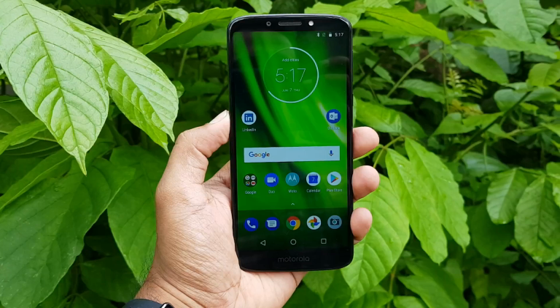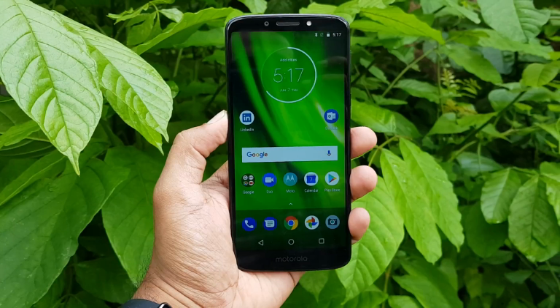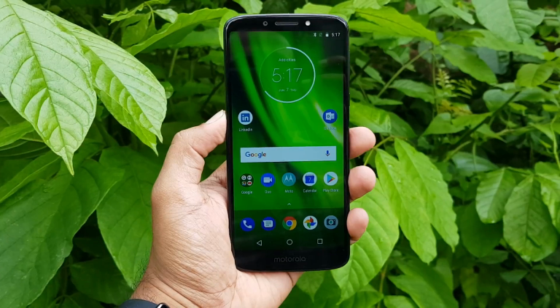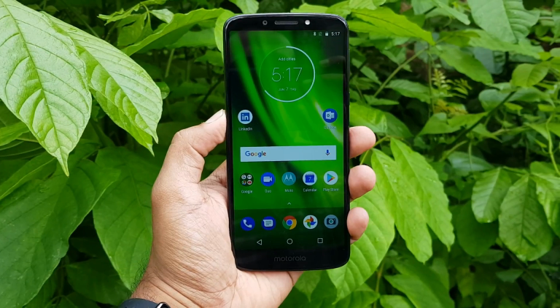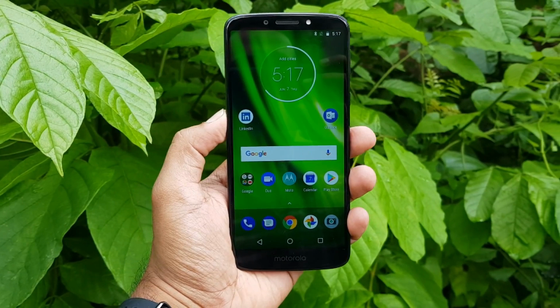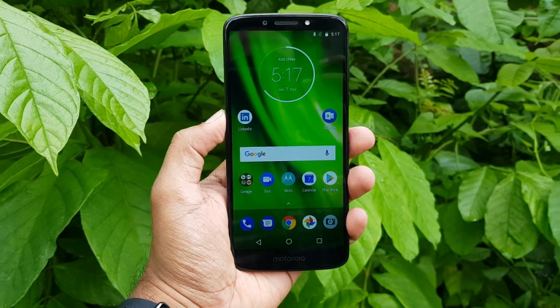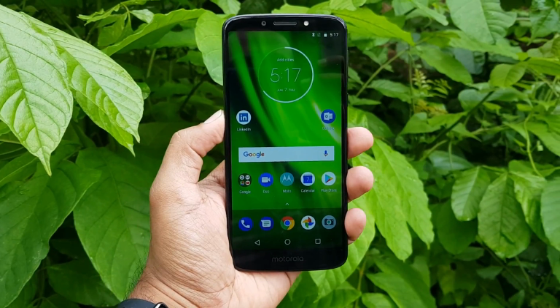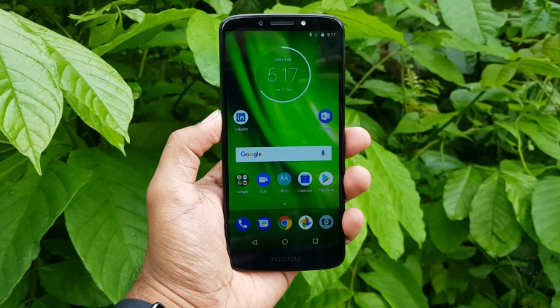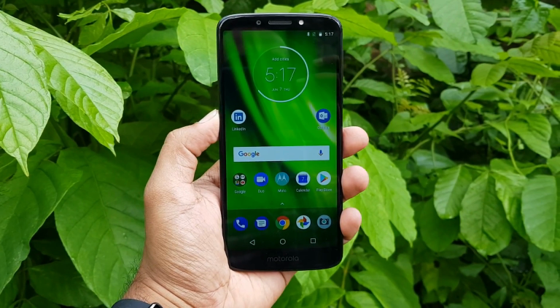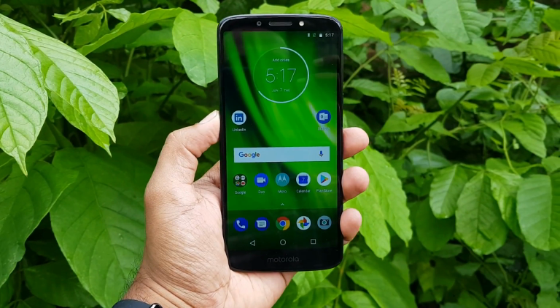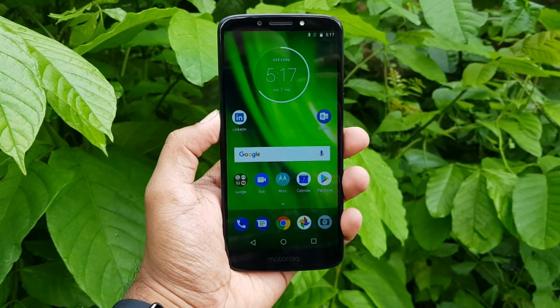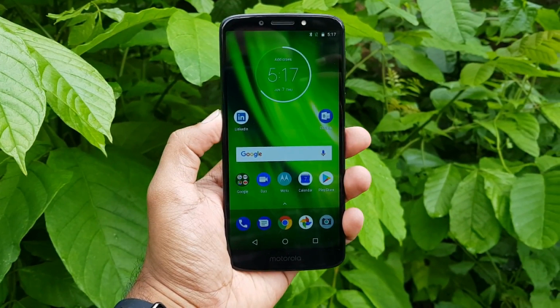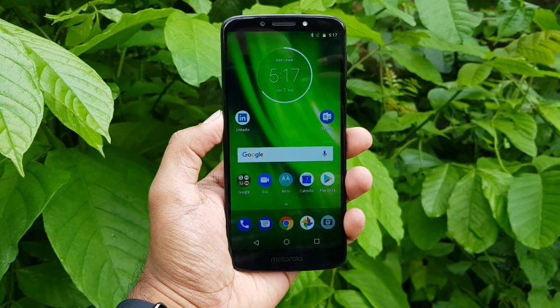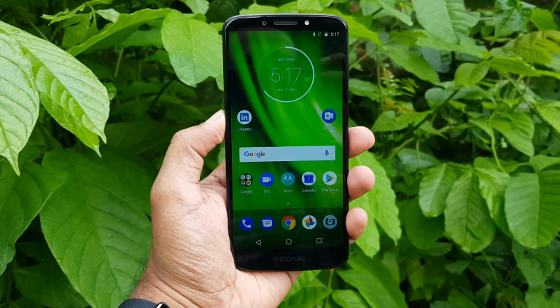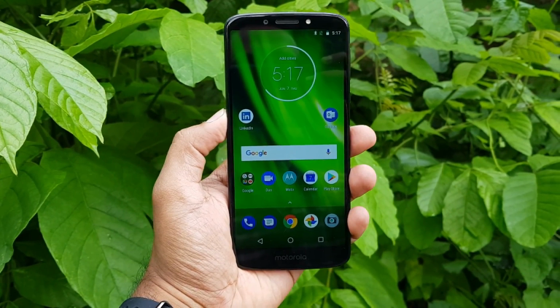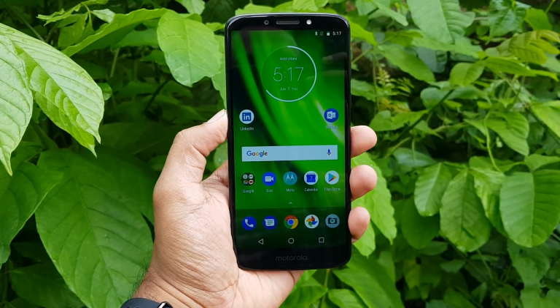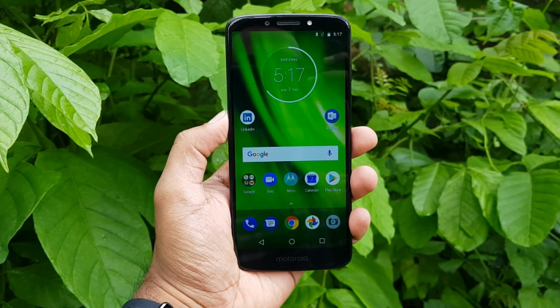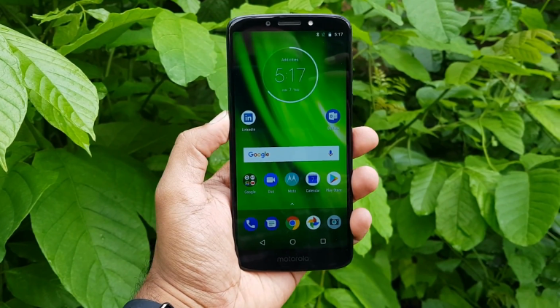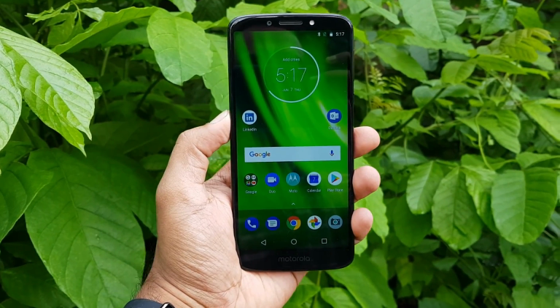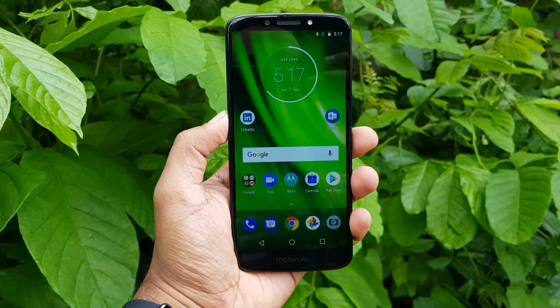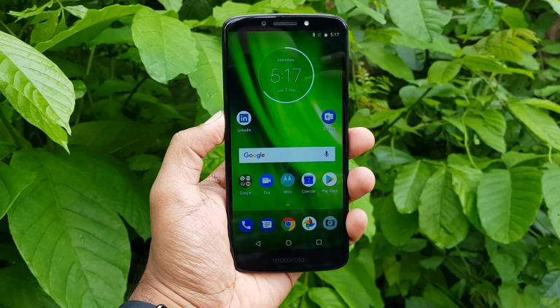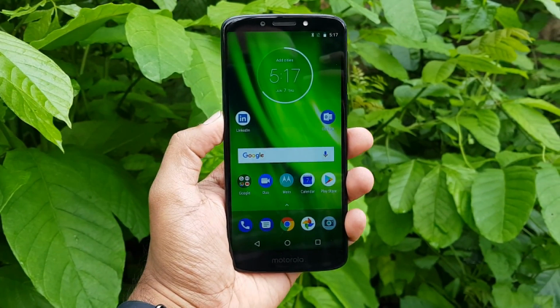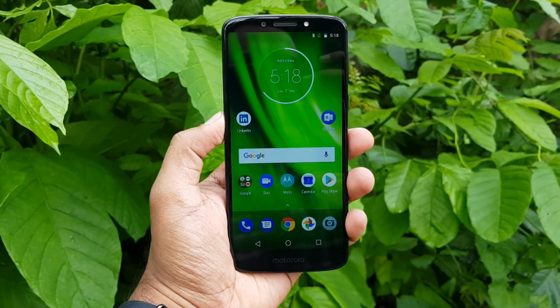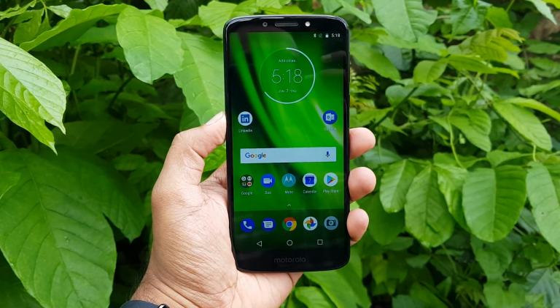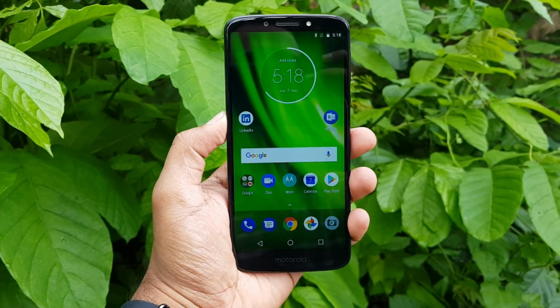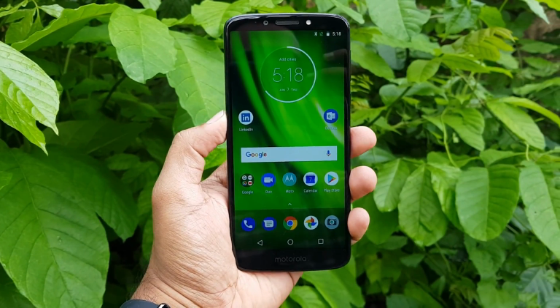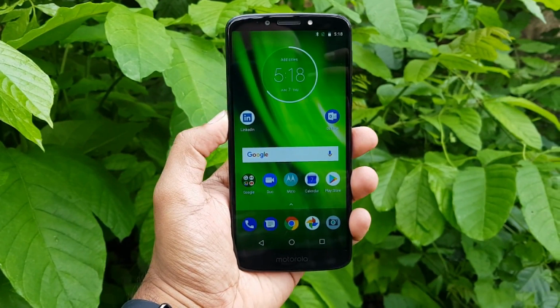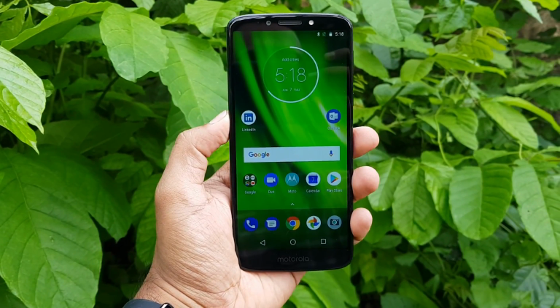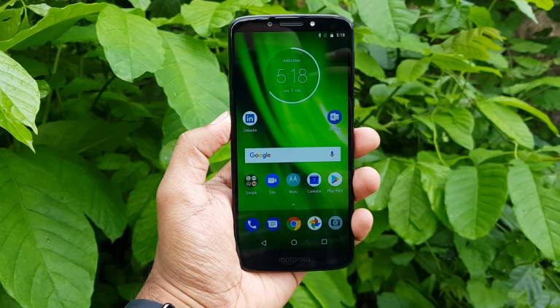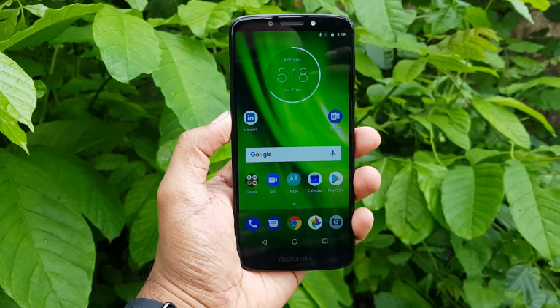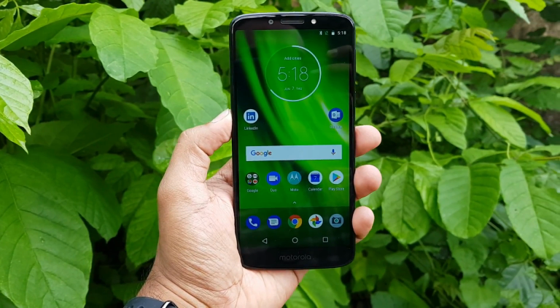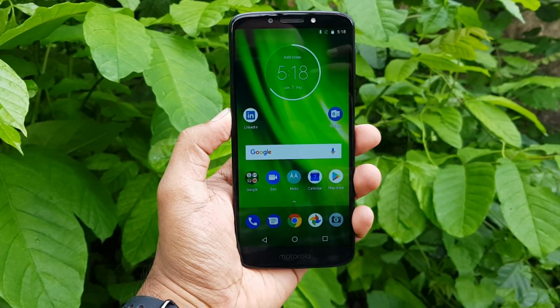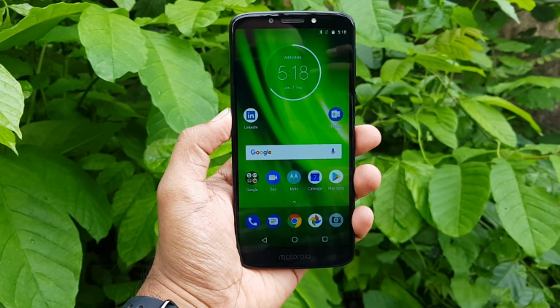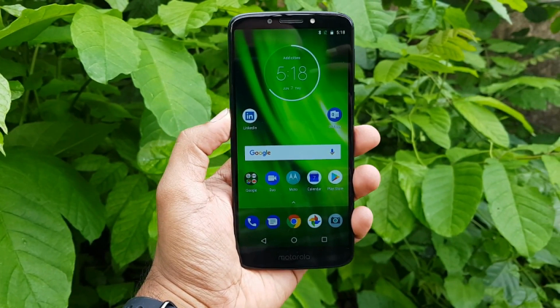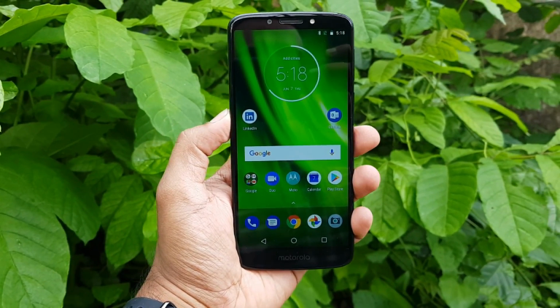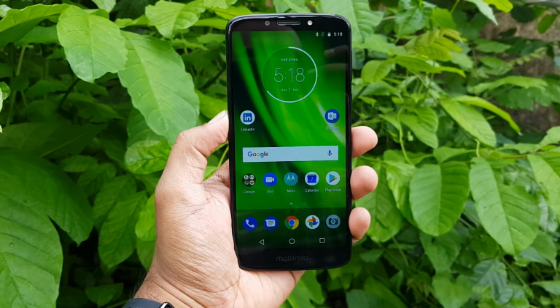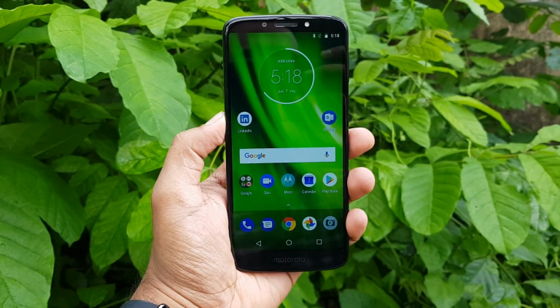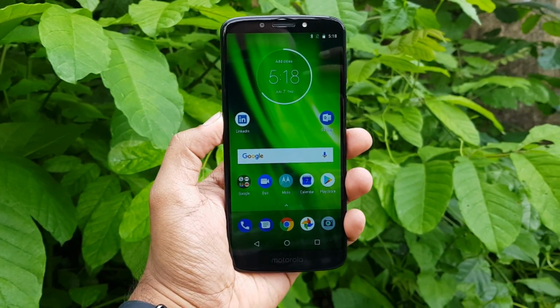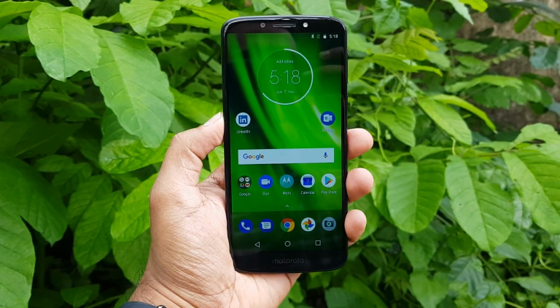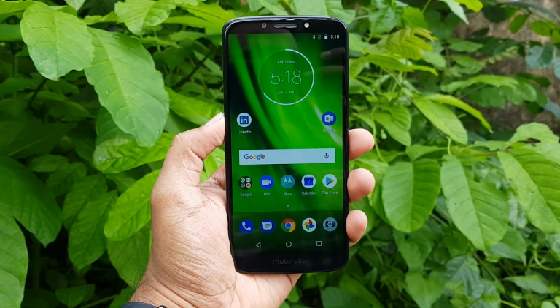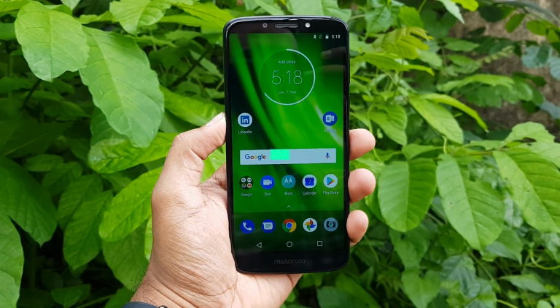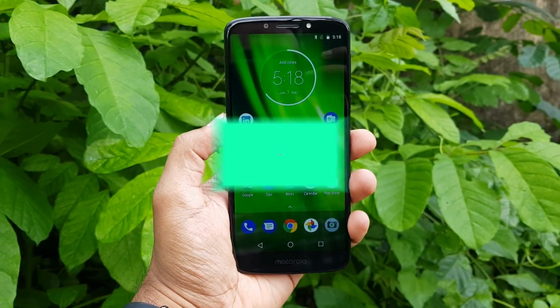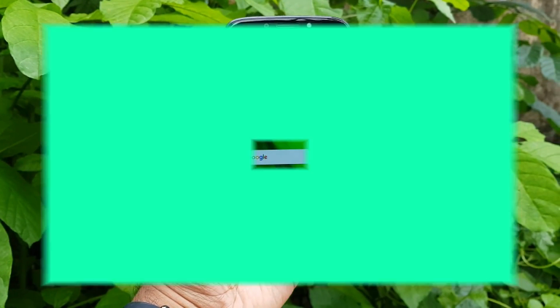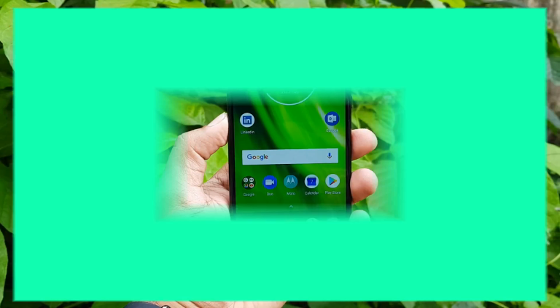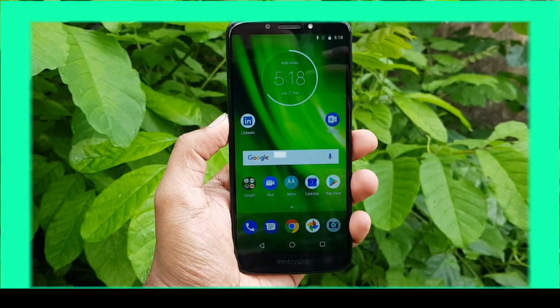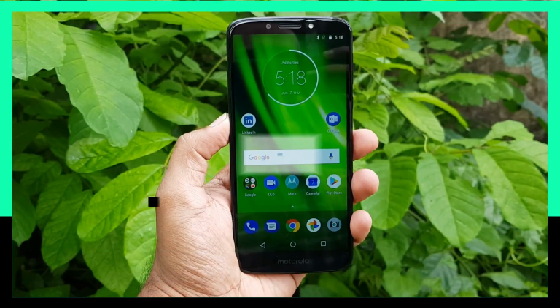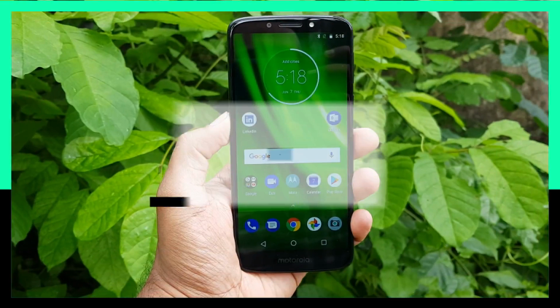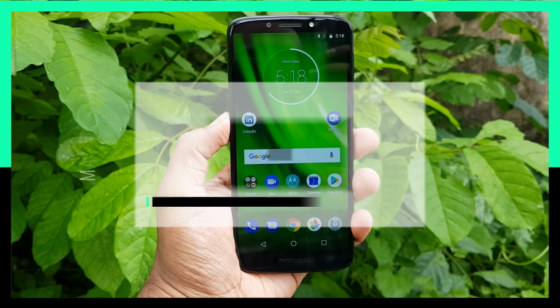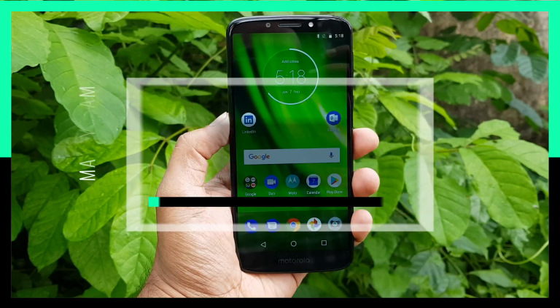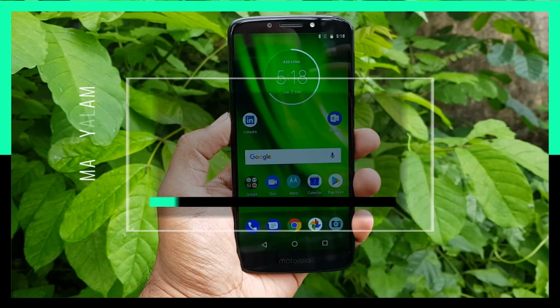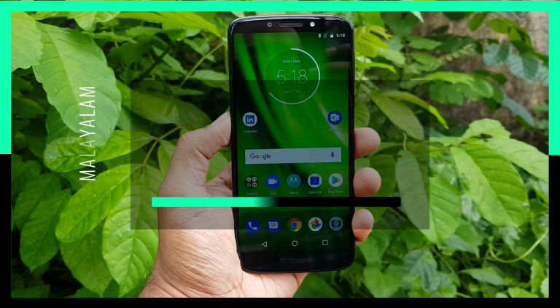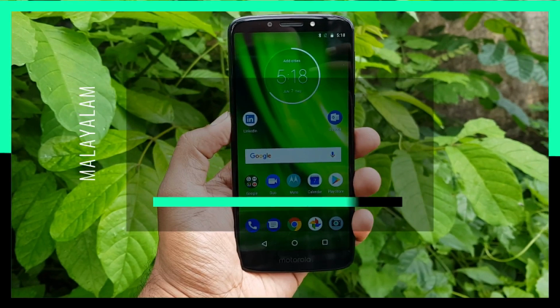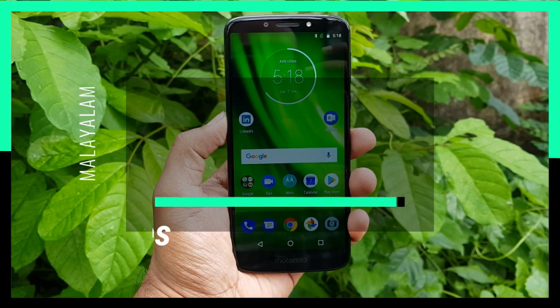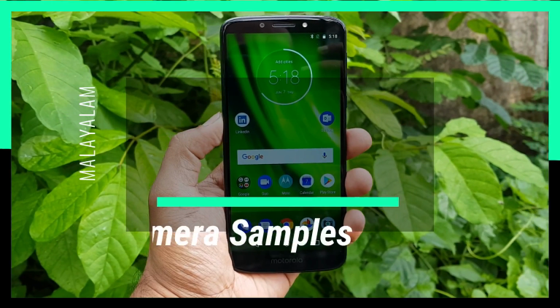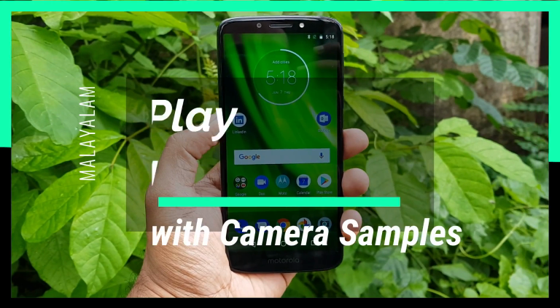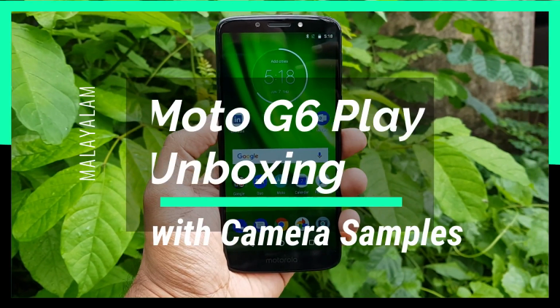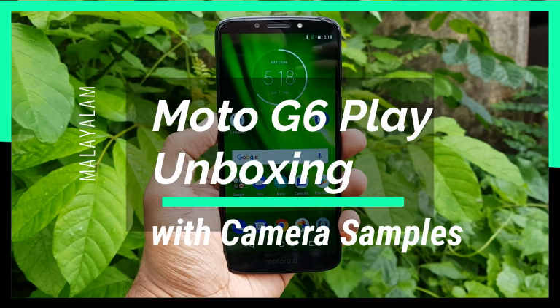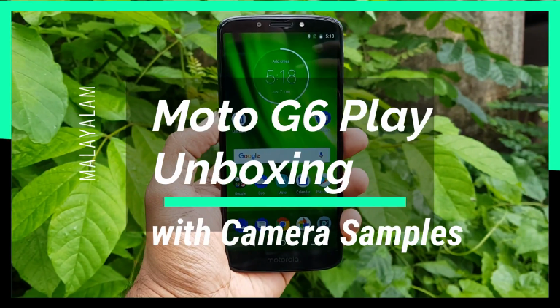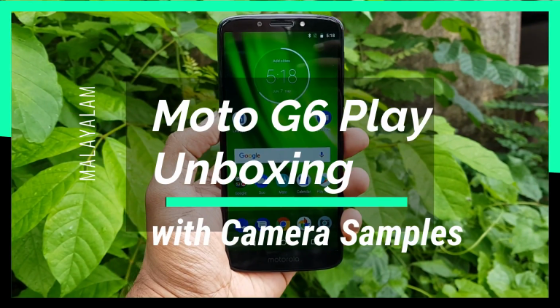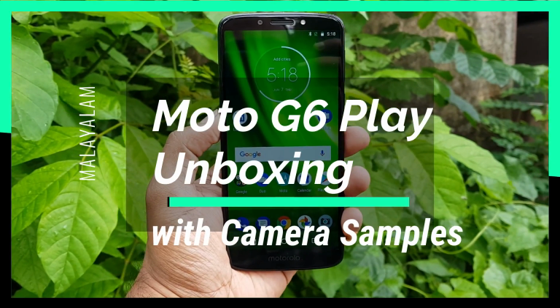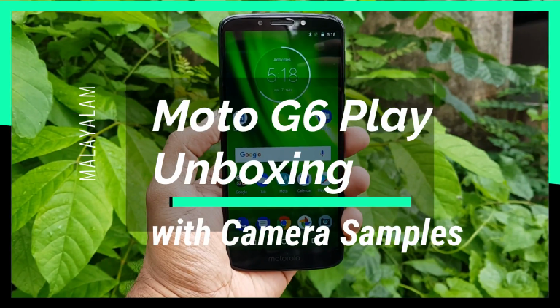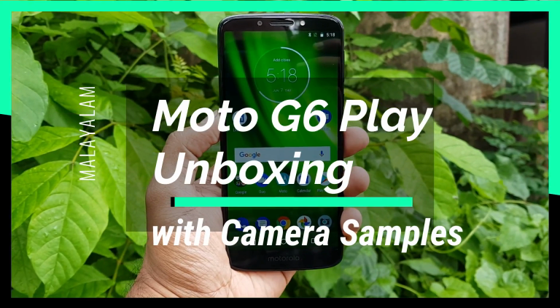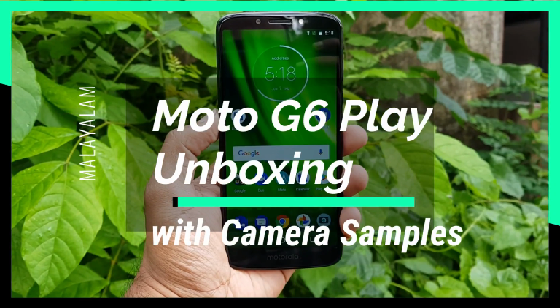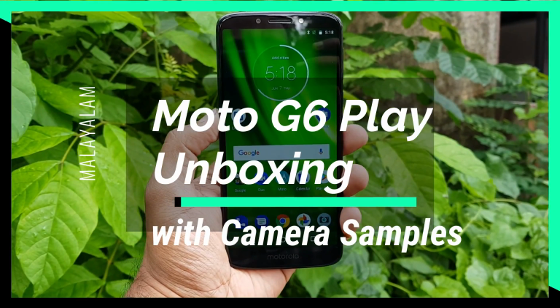Hello Friends! Welcome to the Mali Alam channel. Today we are going to unbox the Moto G6 Play.